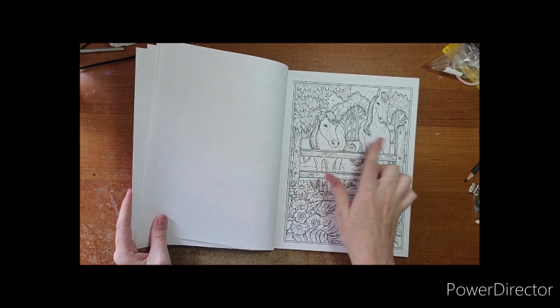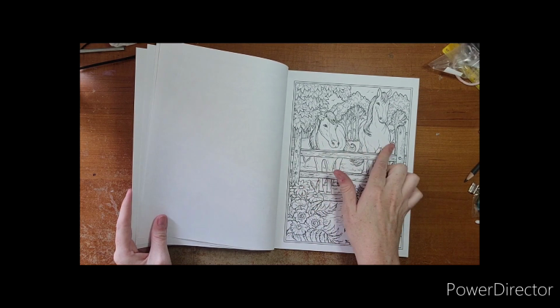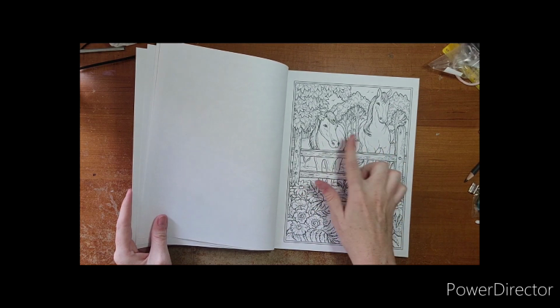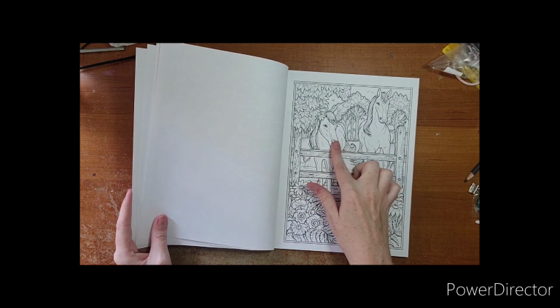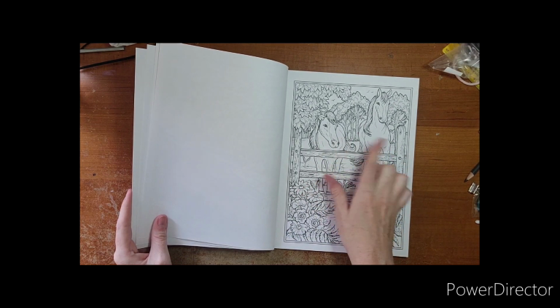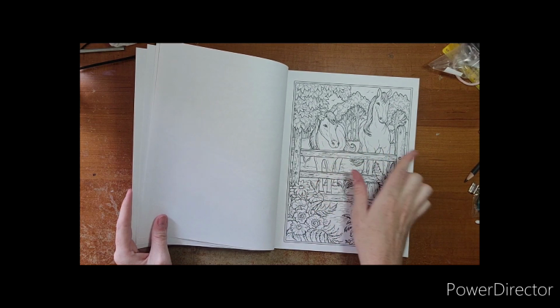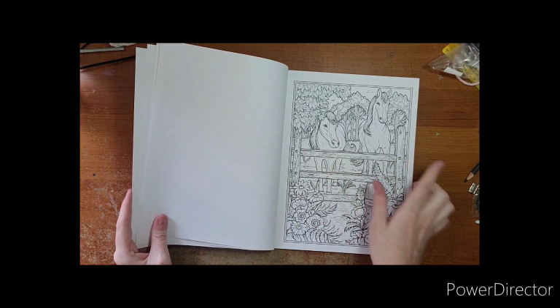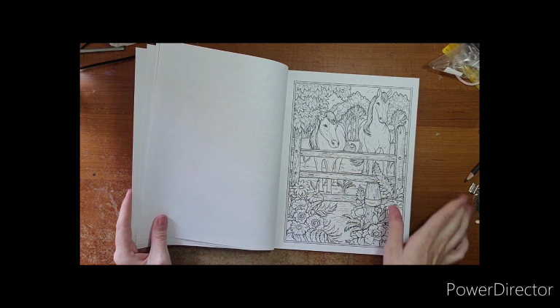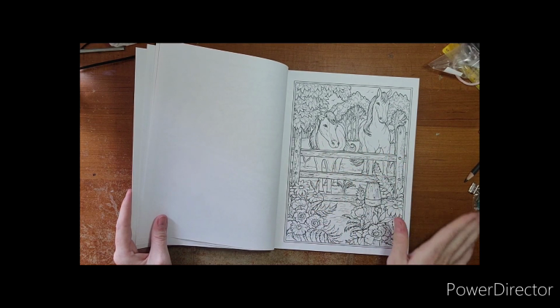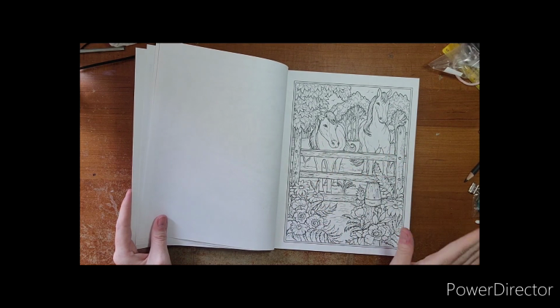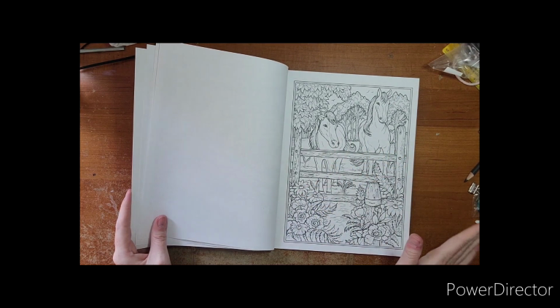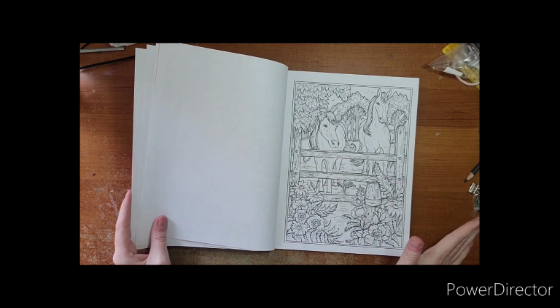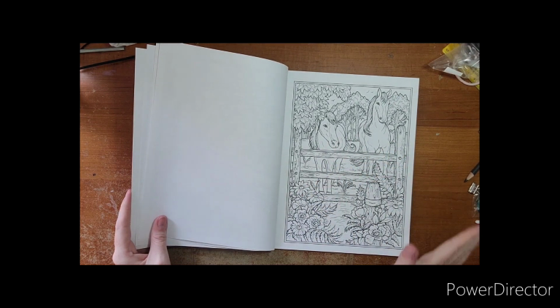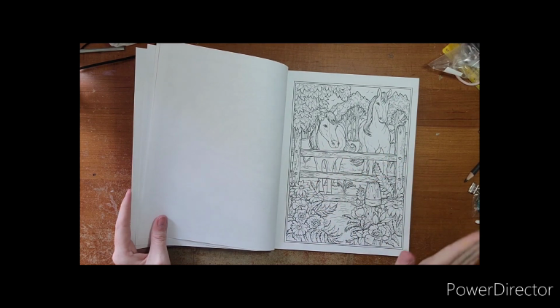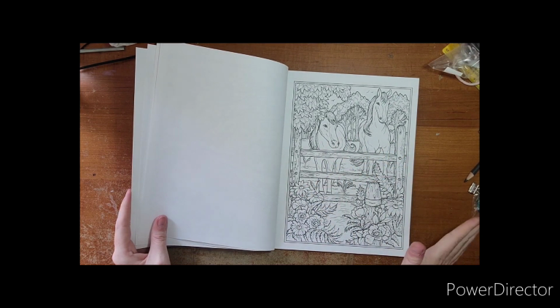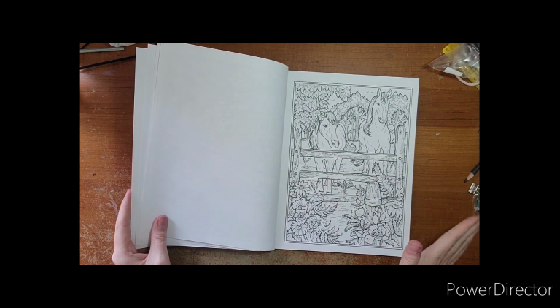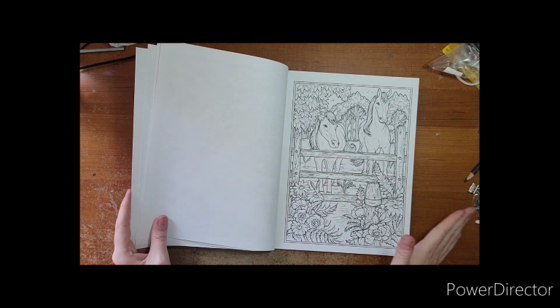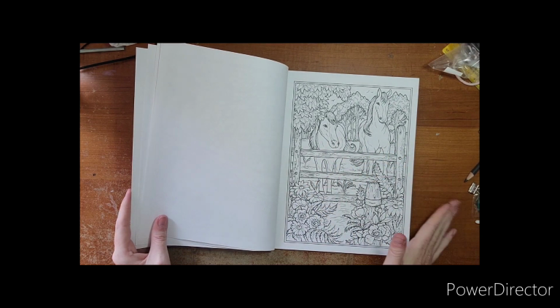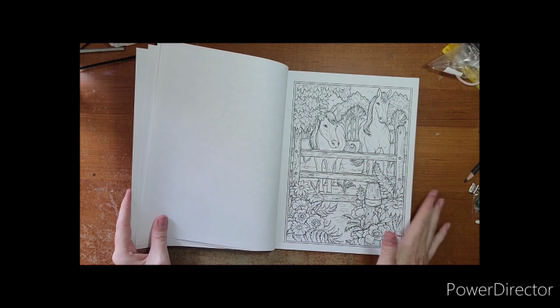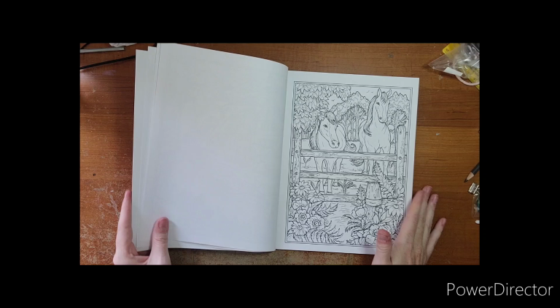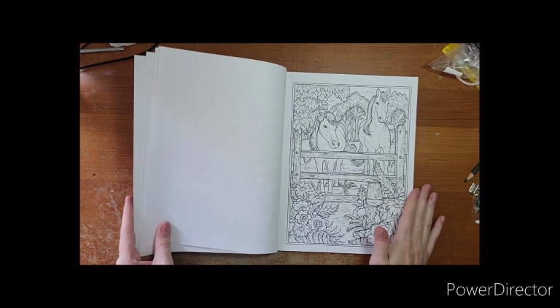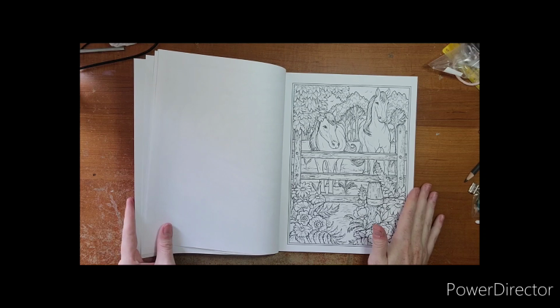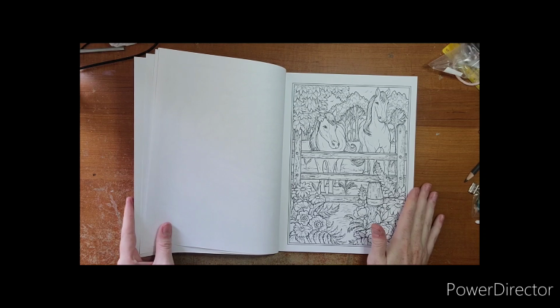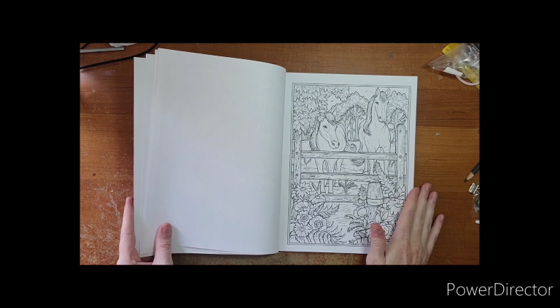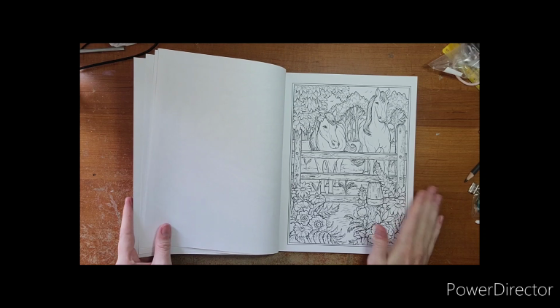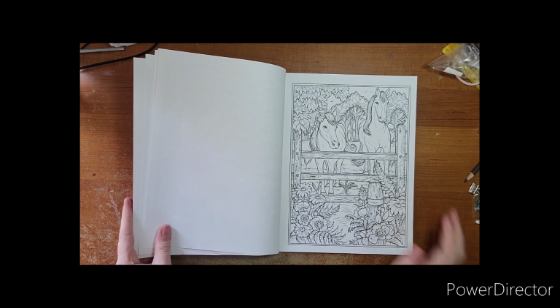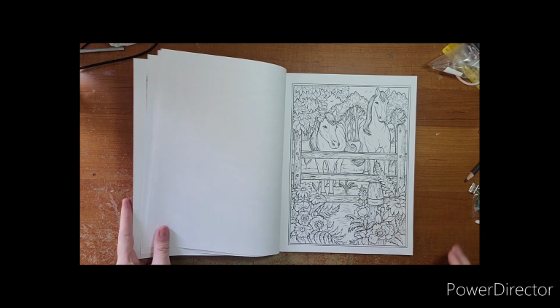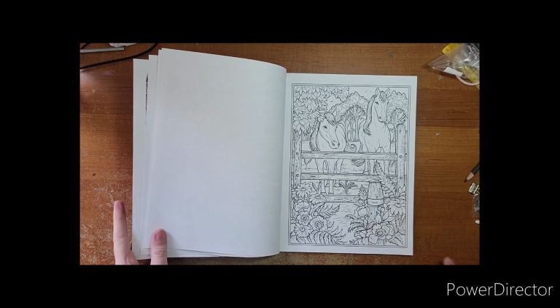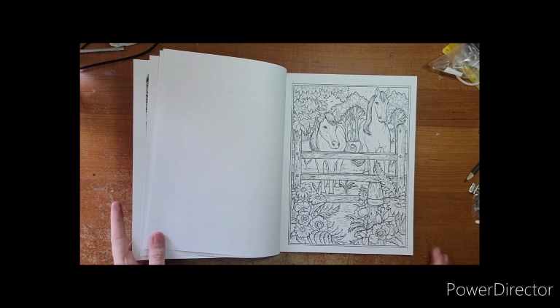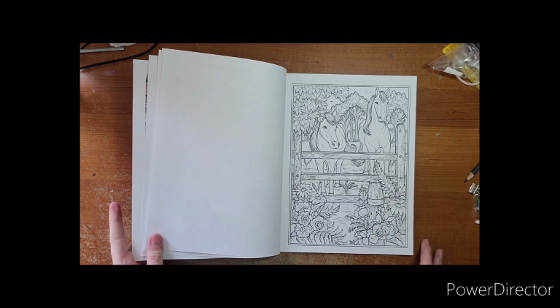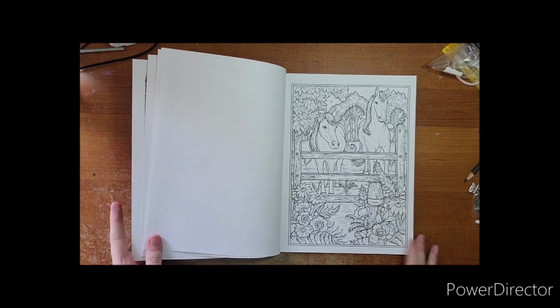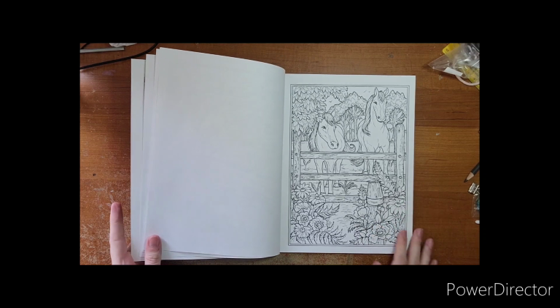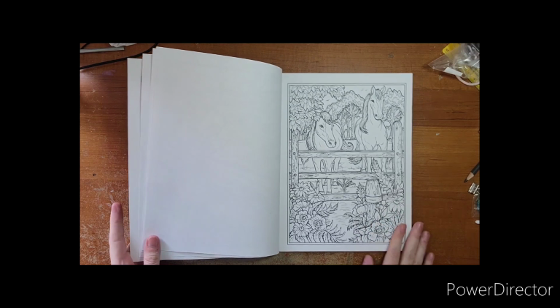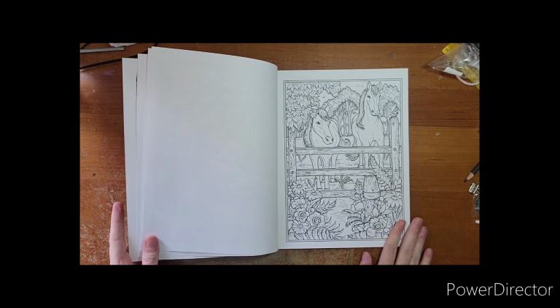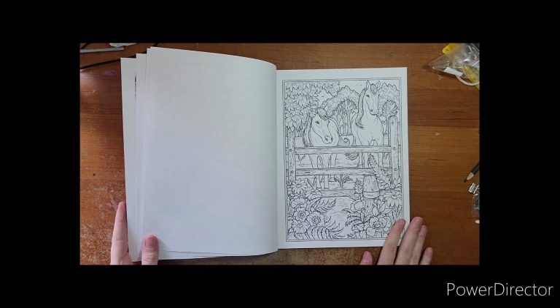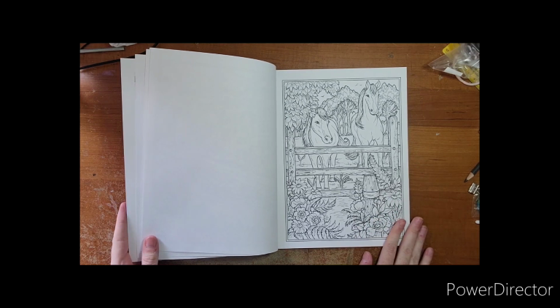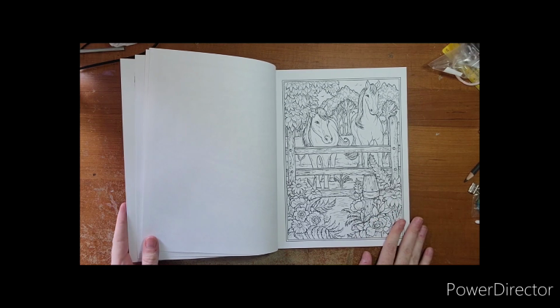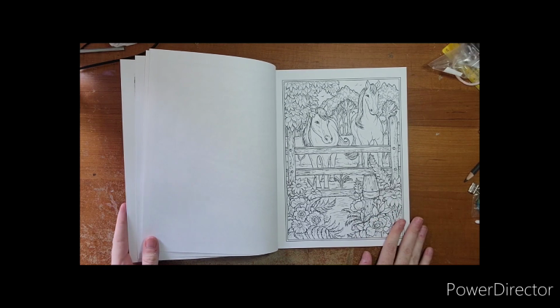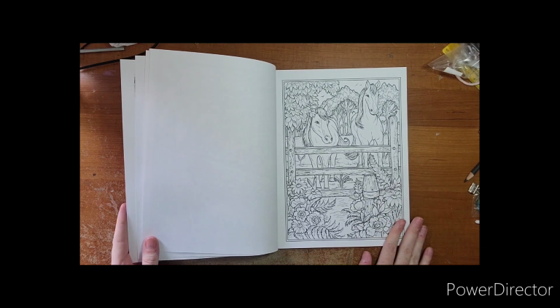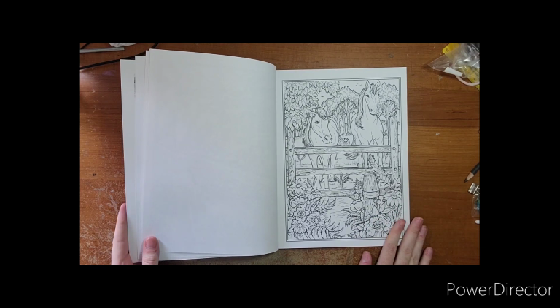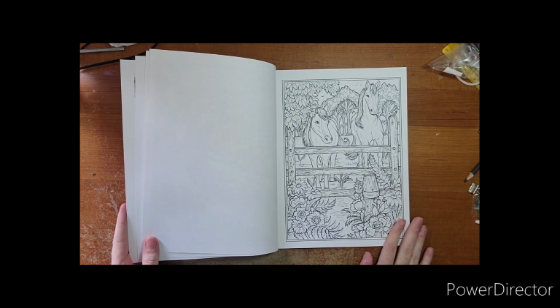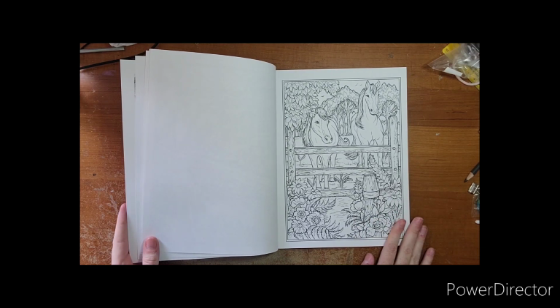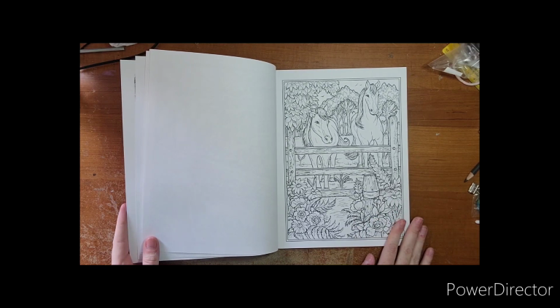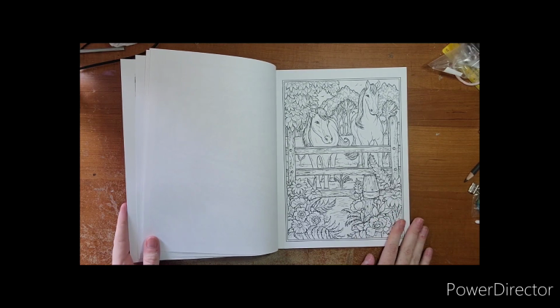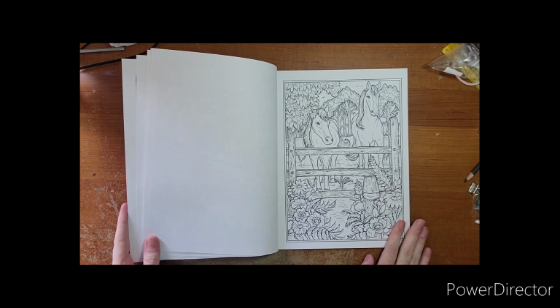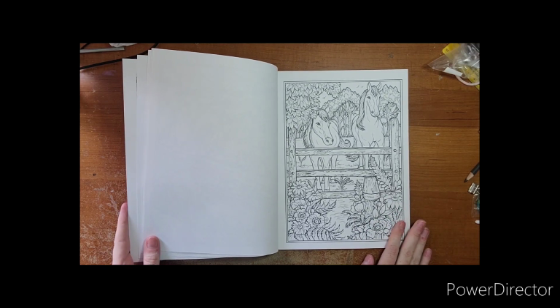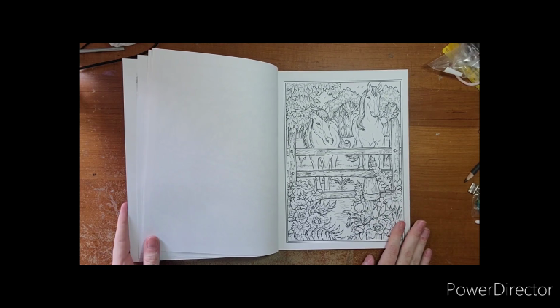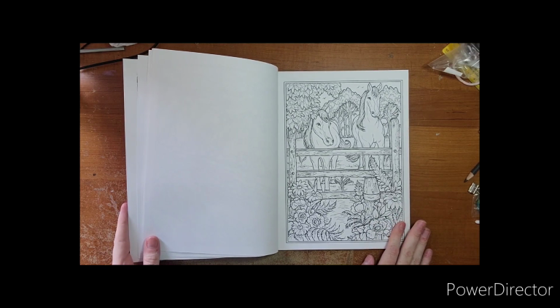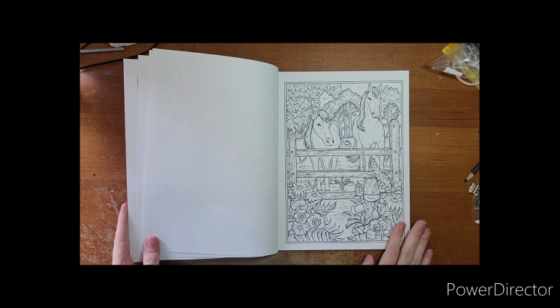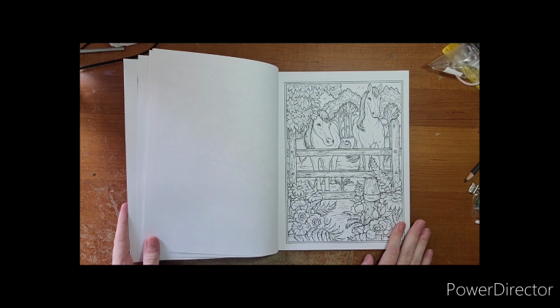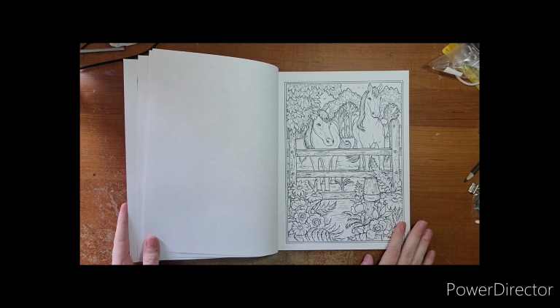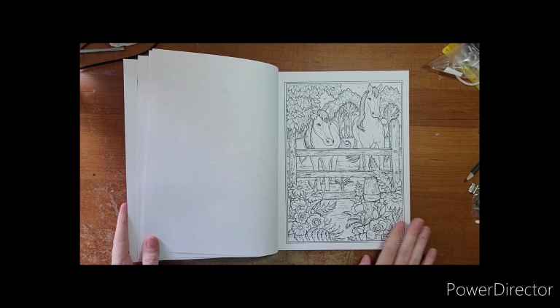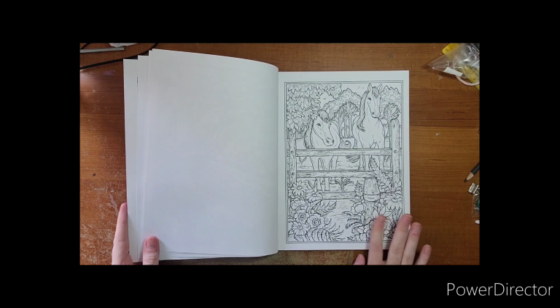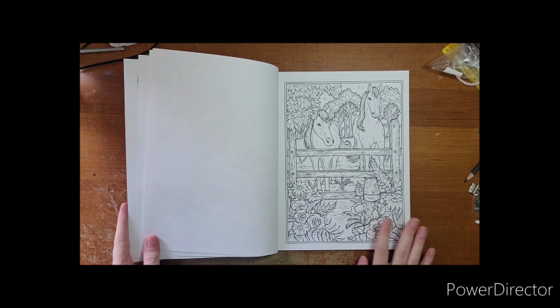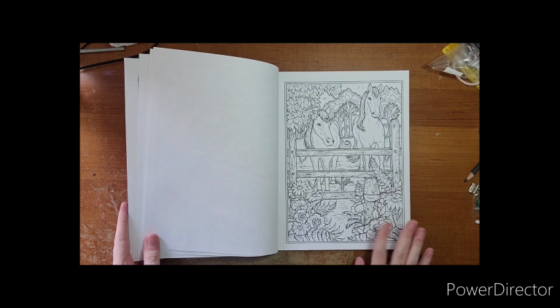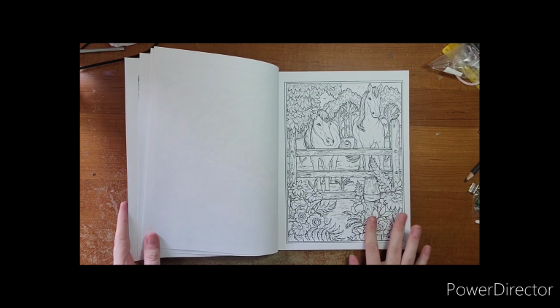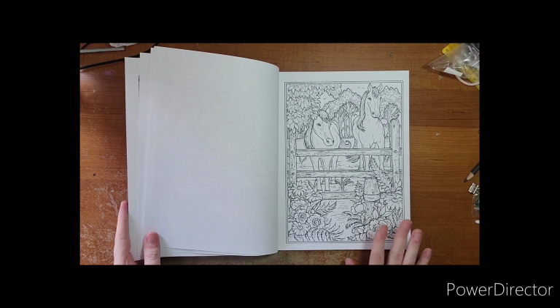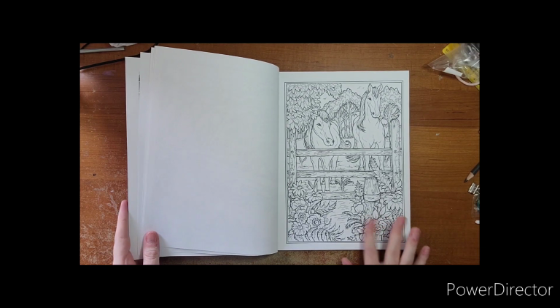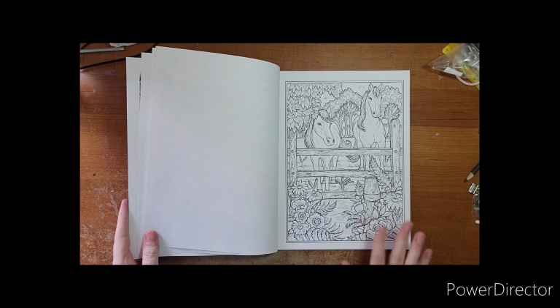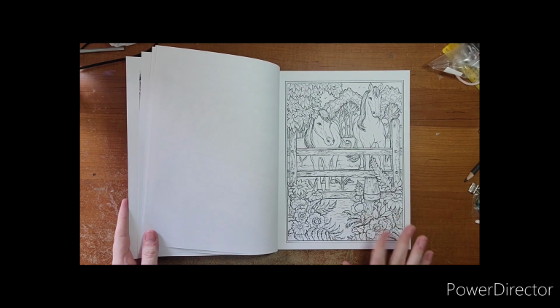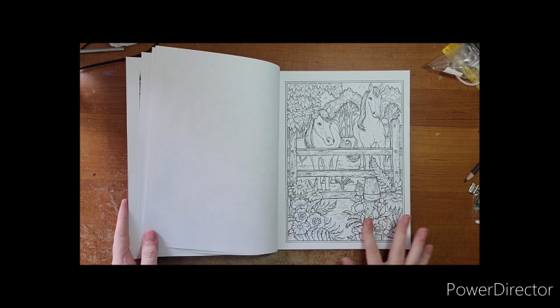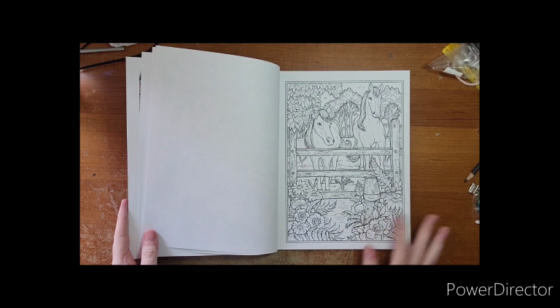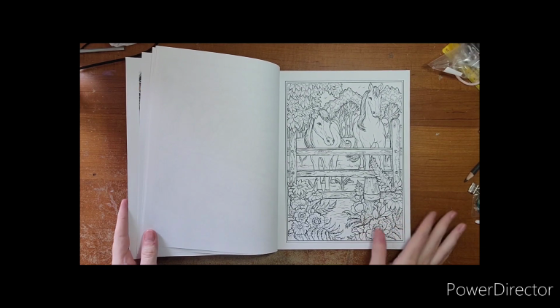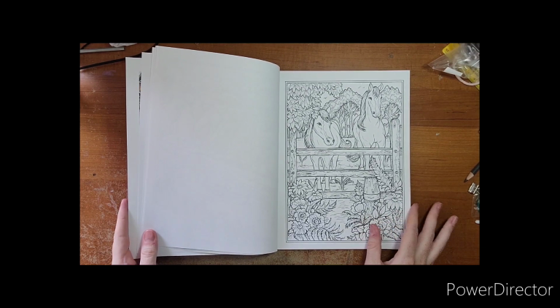Horses! I have my eye on tackling this one. I haven't actually colored a full-on horse before, not in grayscale anyway, so I am excited to try out these horses.